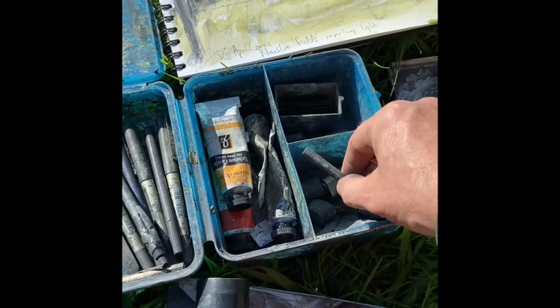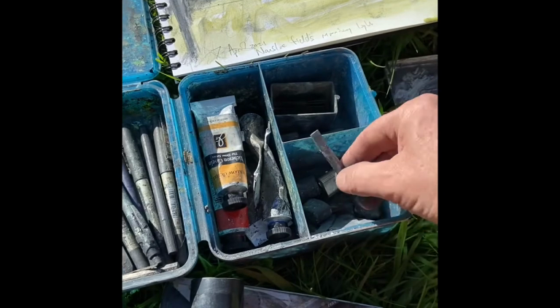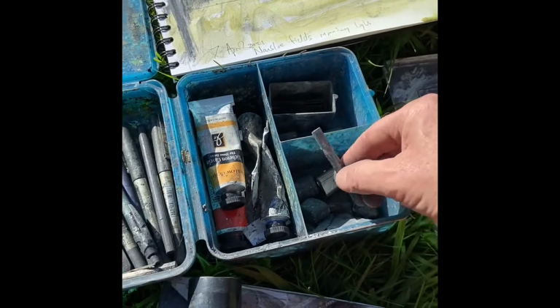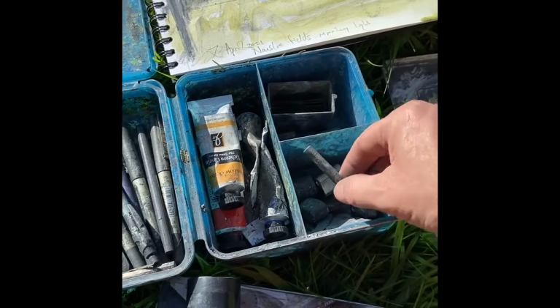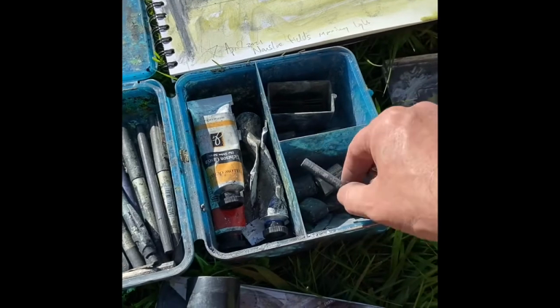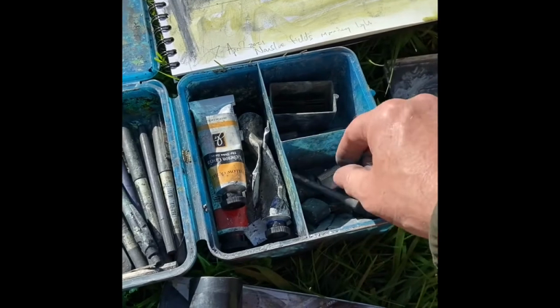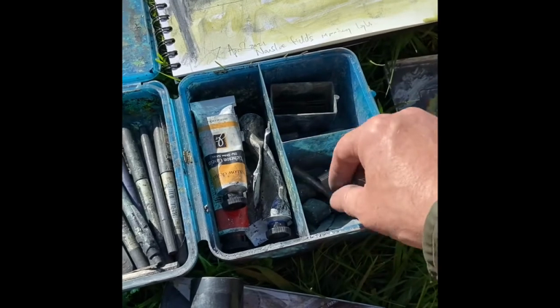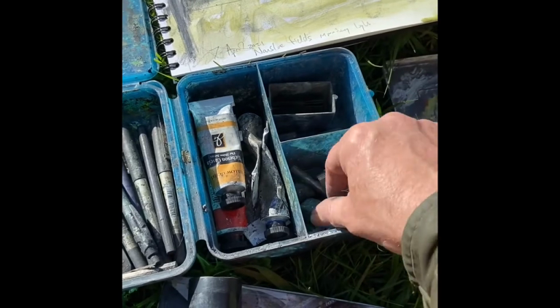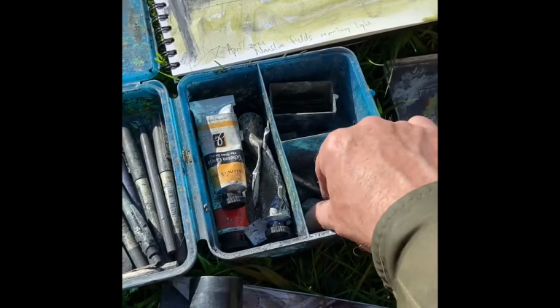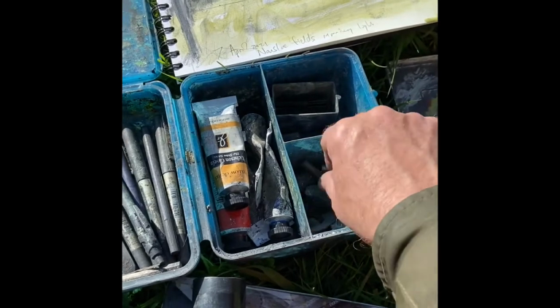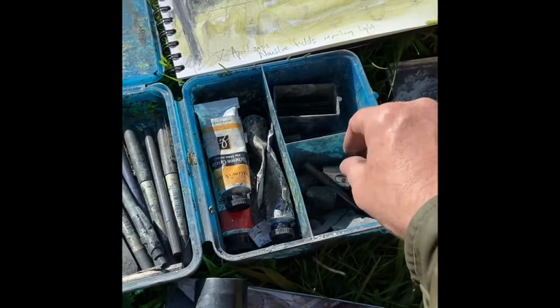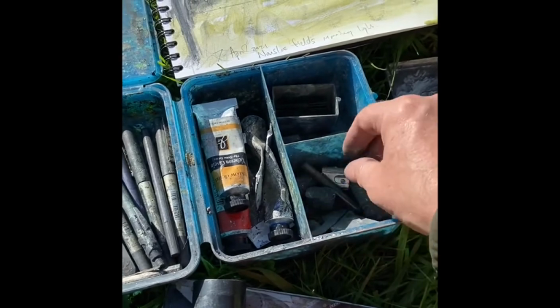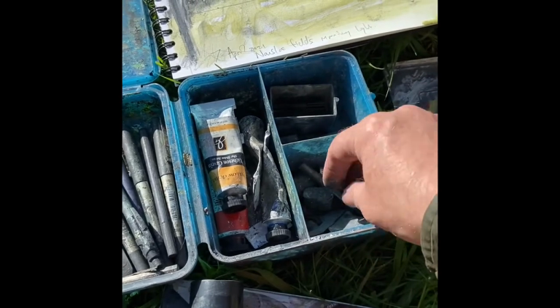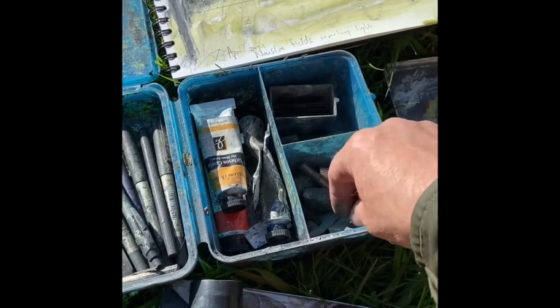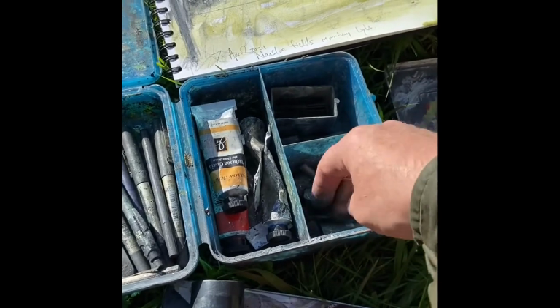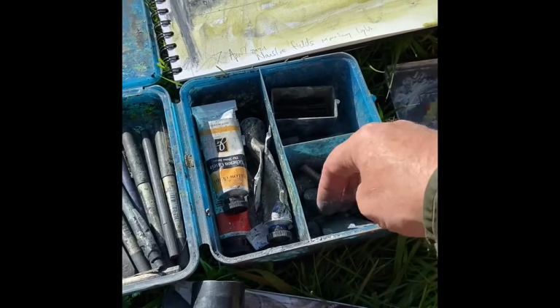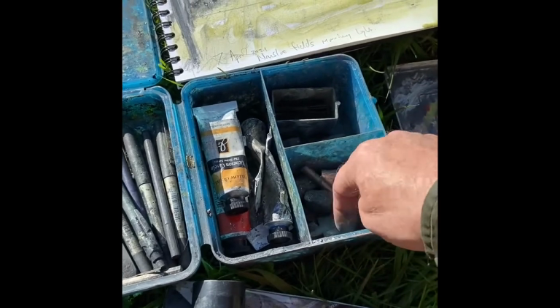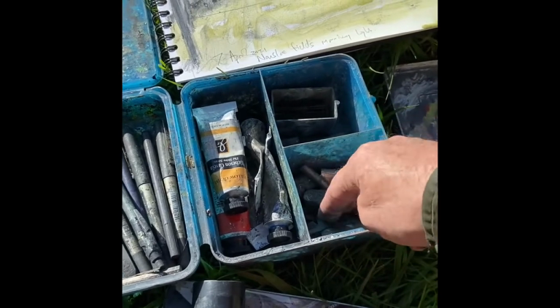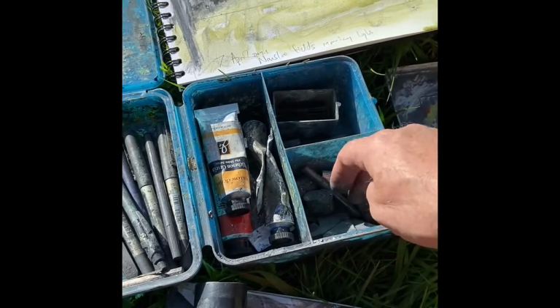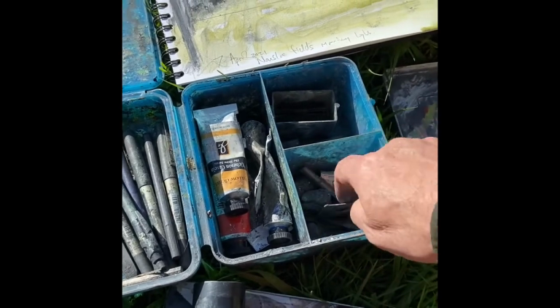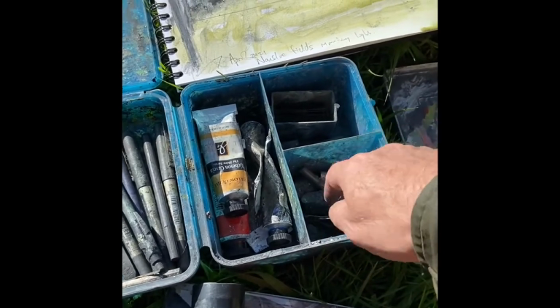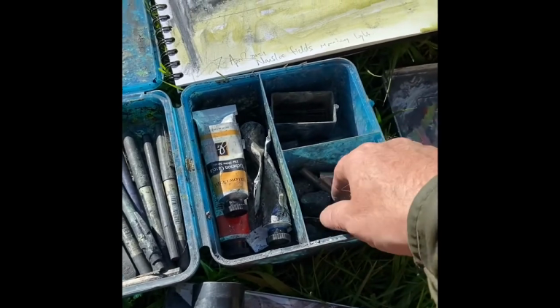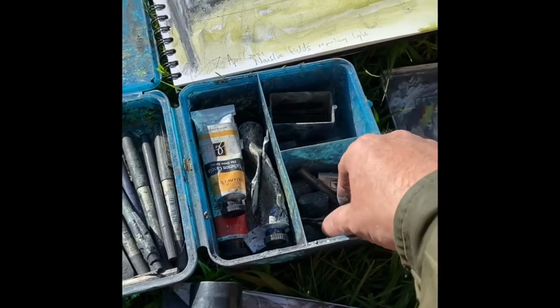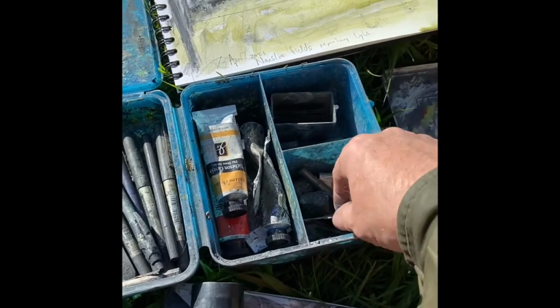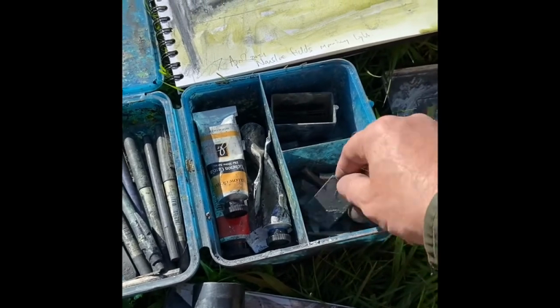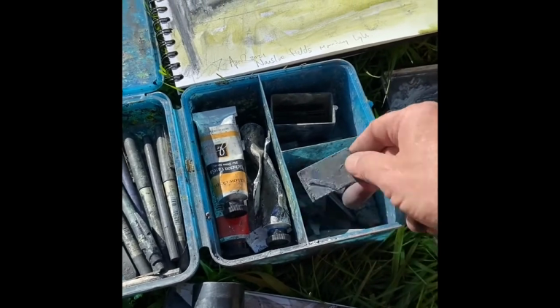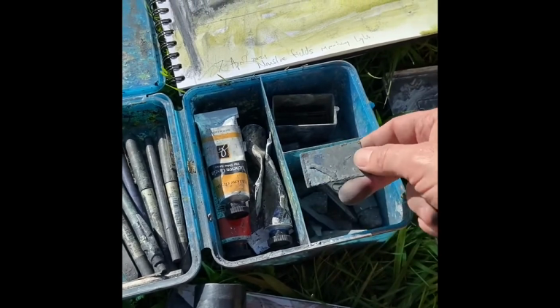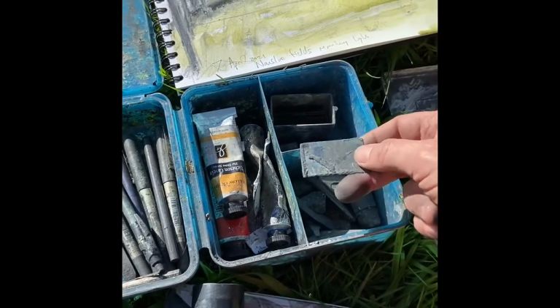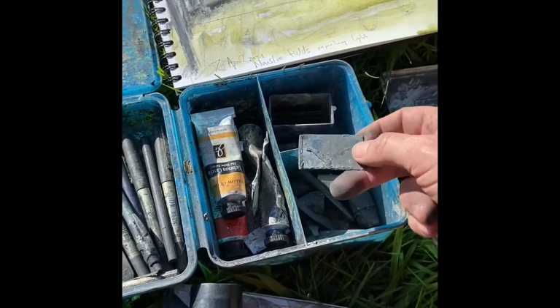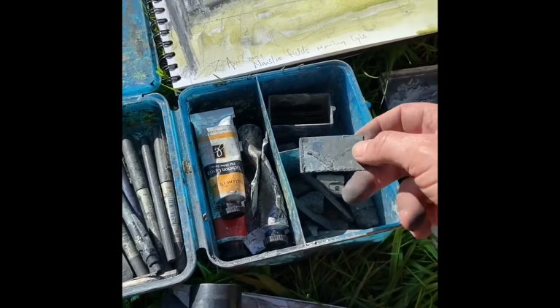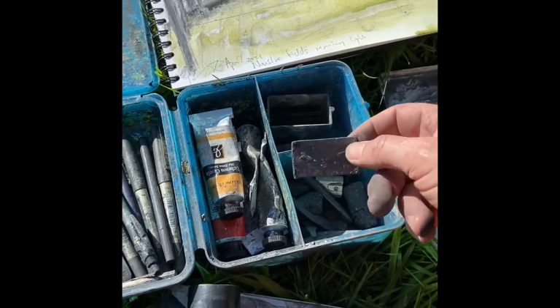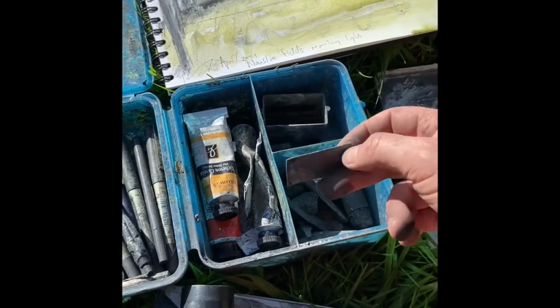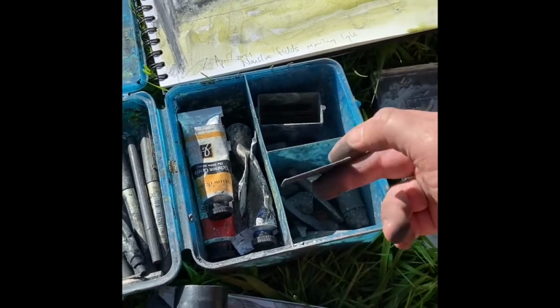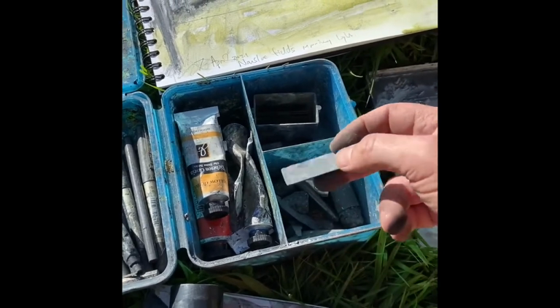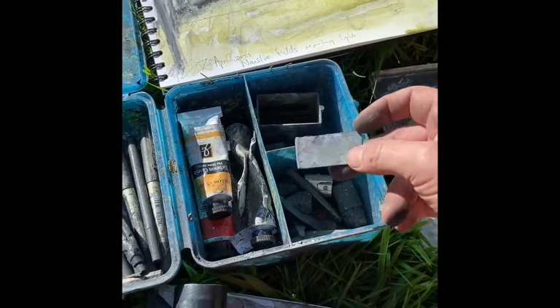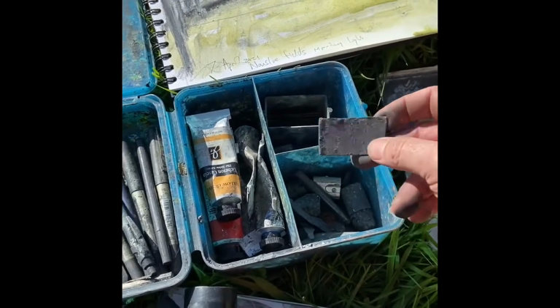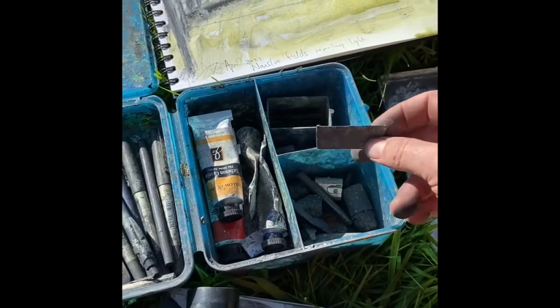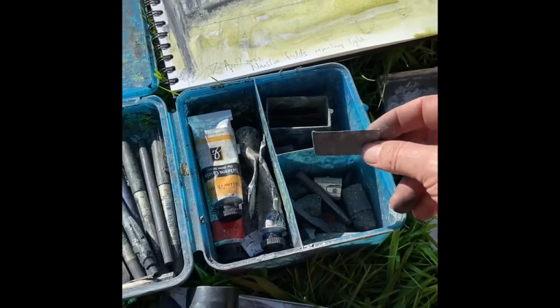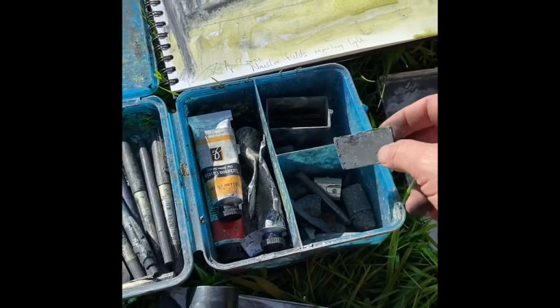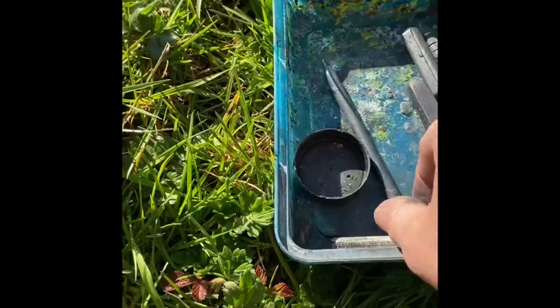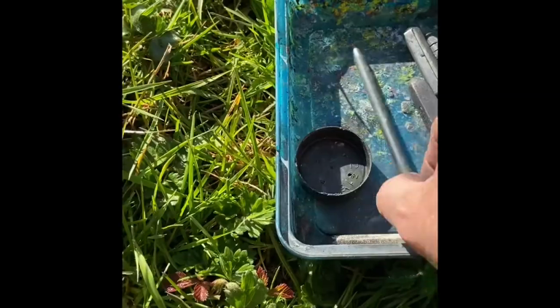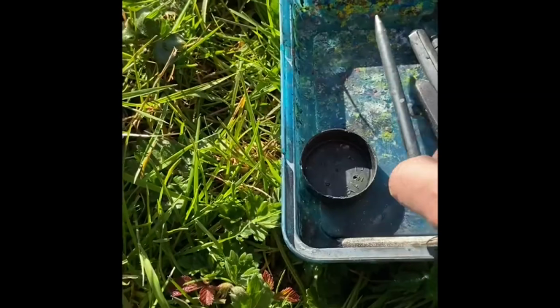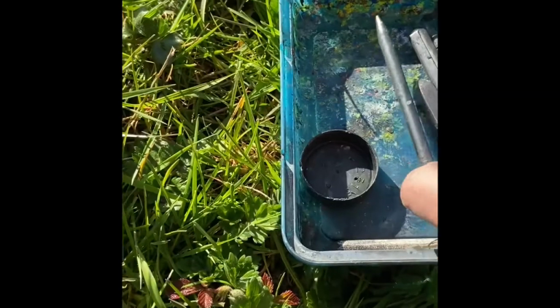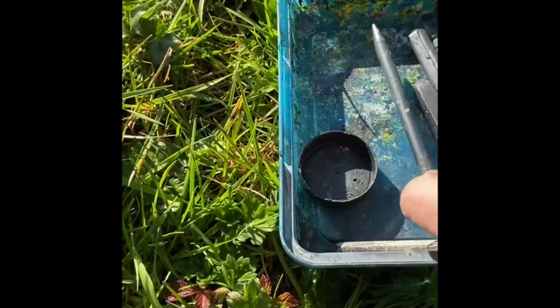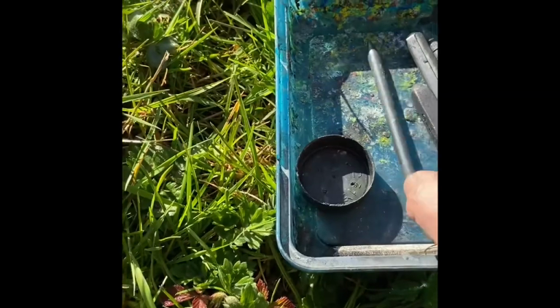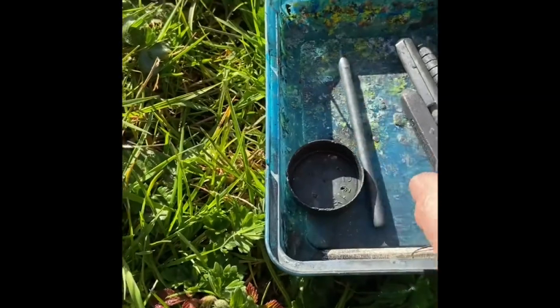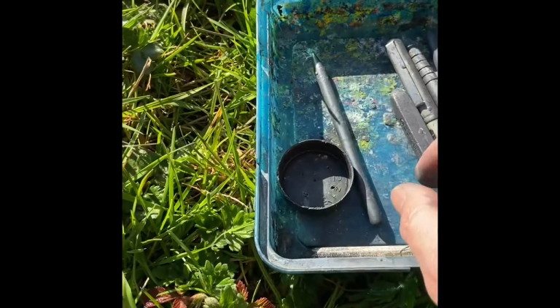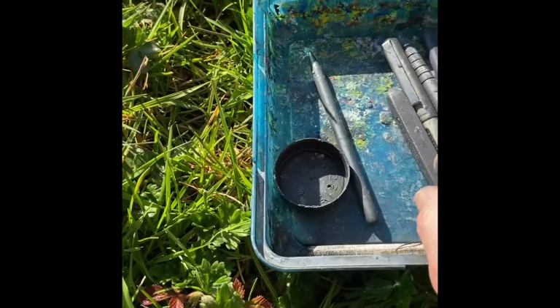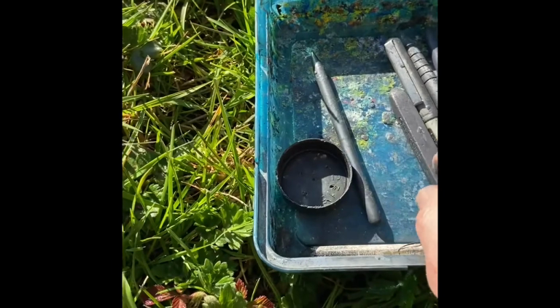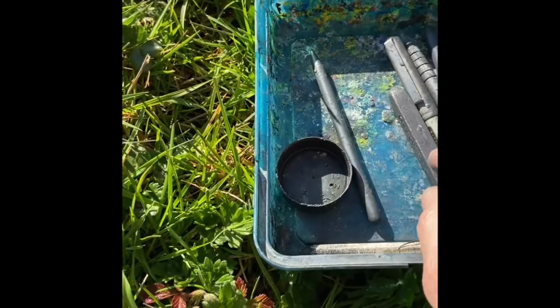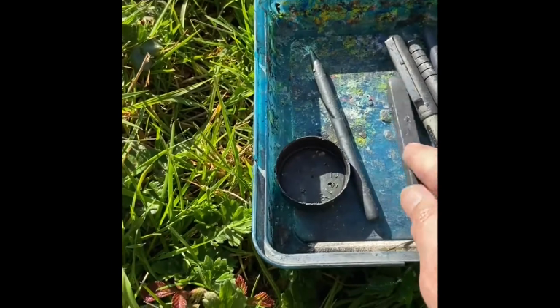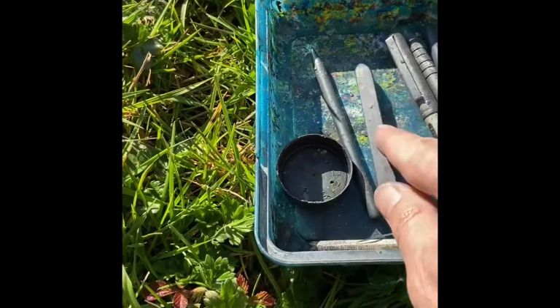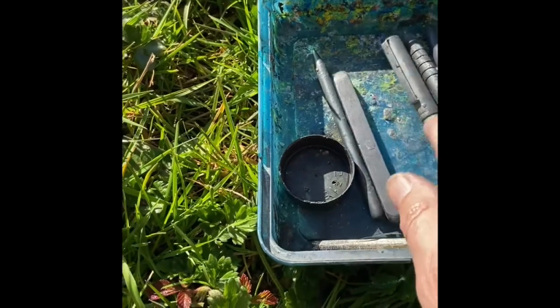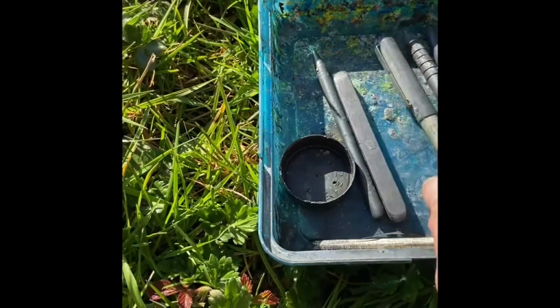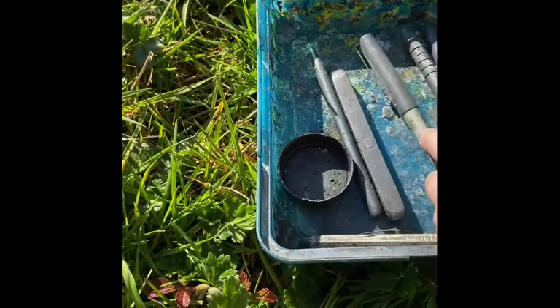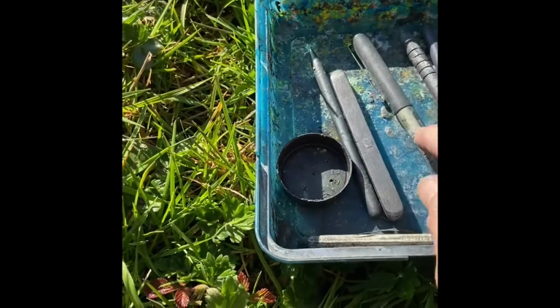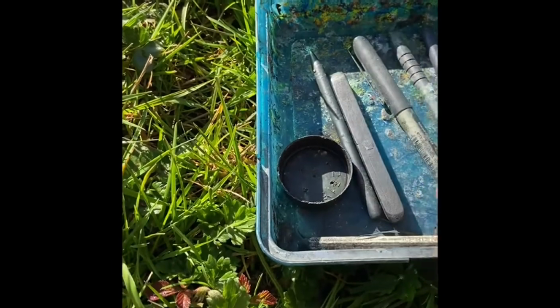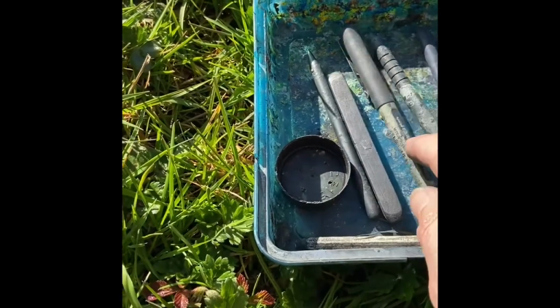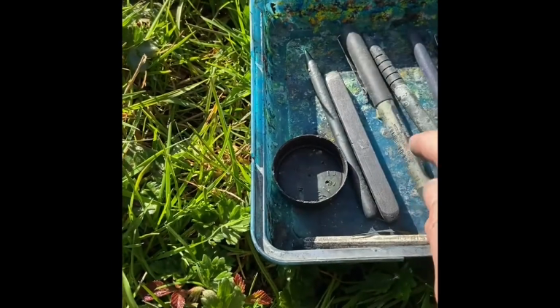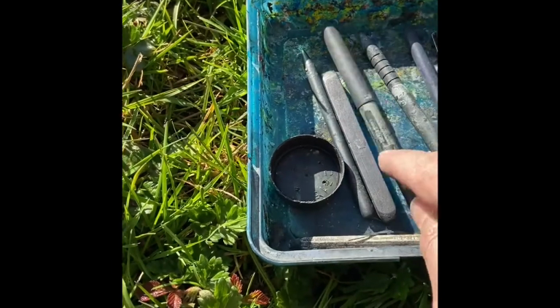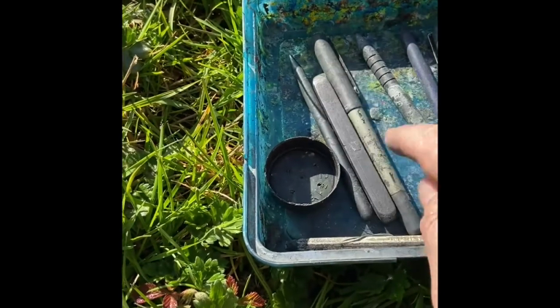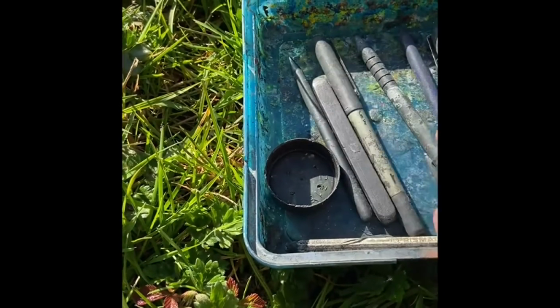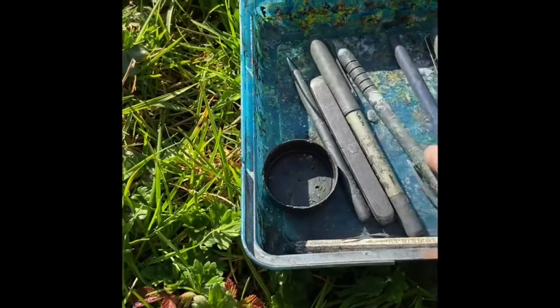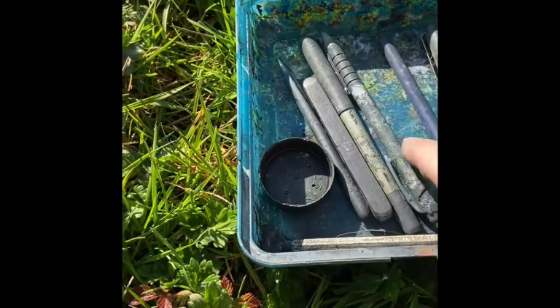A couple of graphite sticks, some bits and pieces, old credit cards, graphite sticks, and pens.